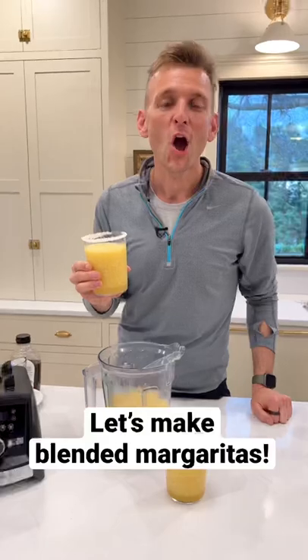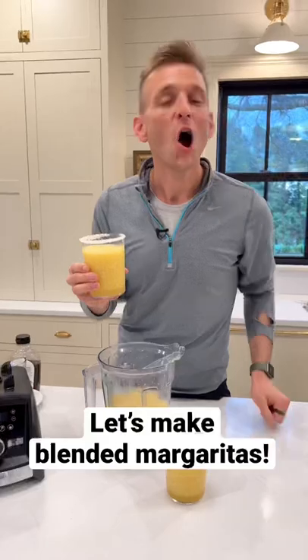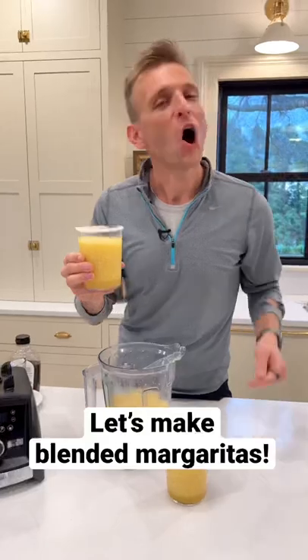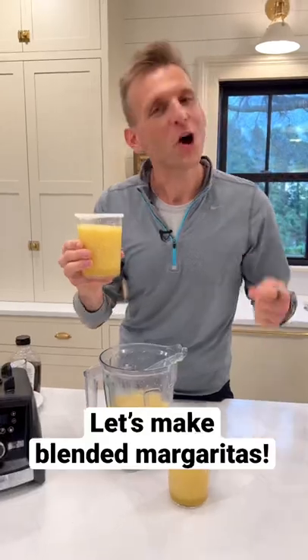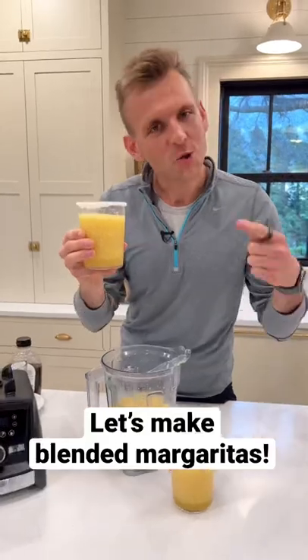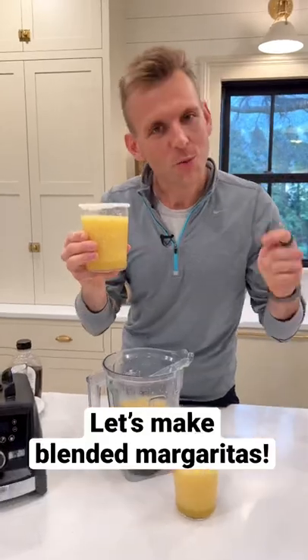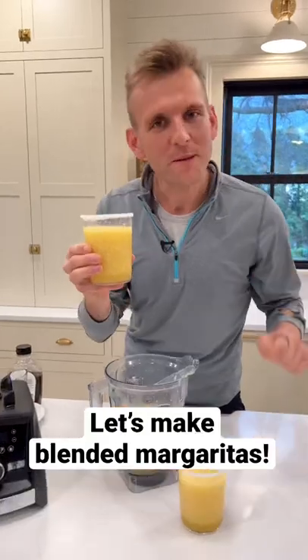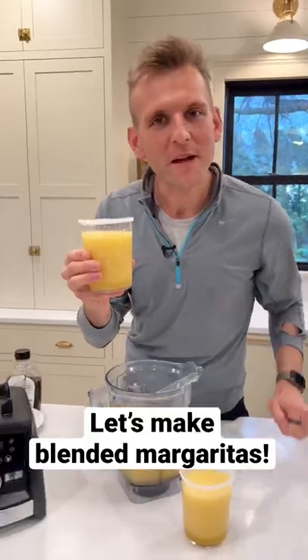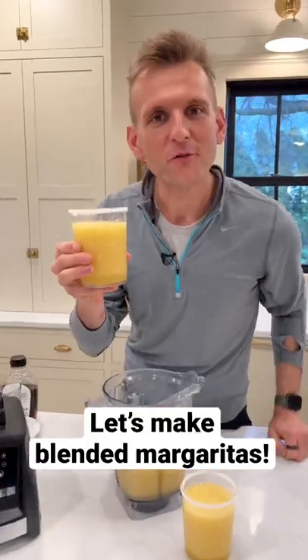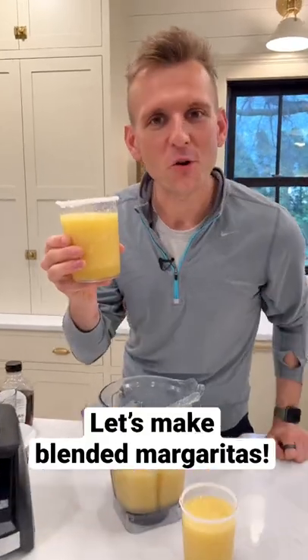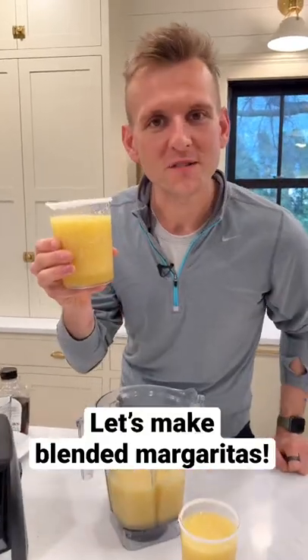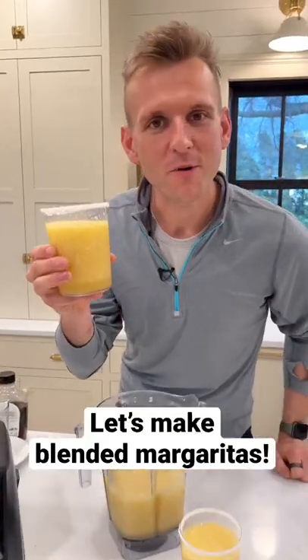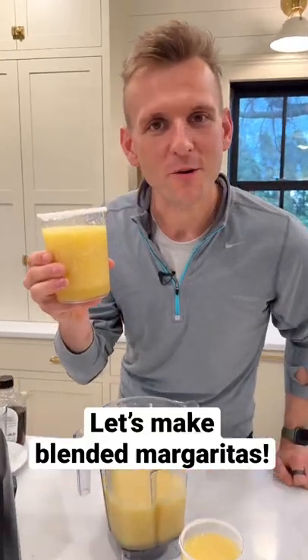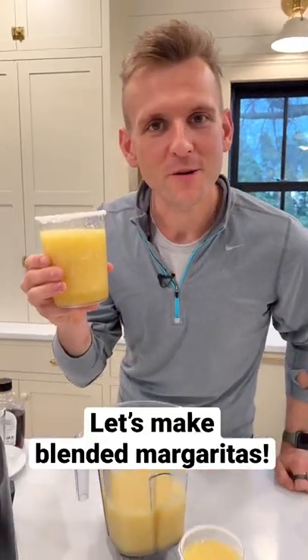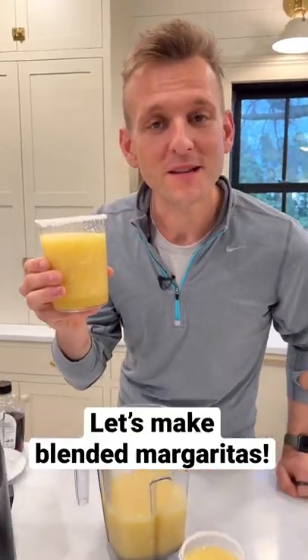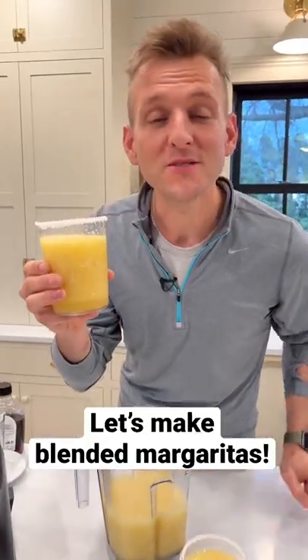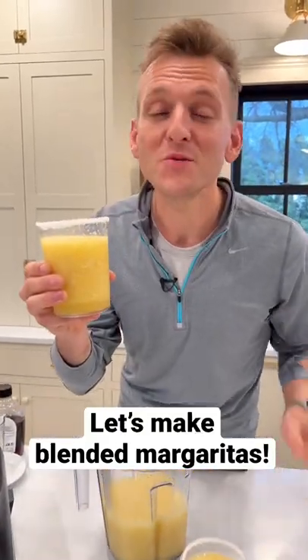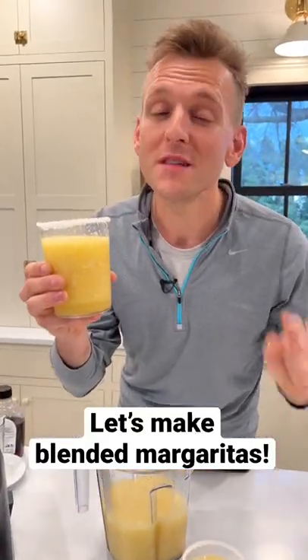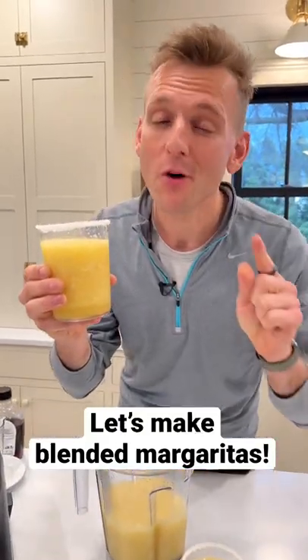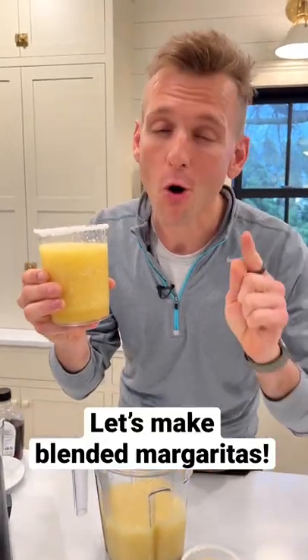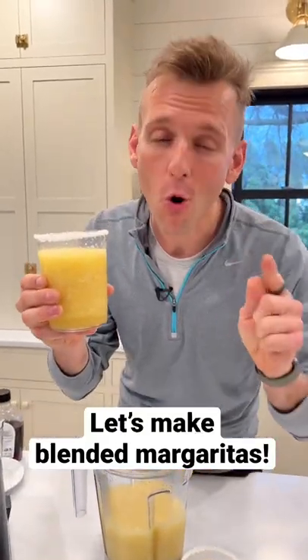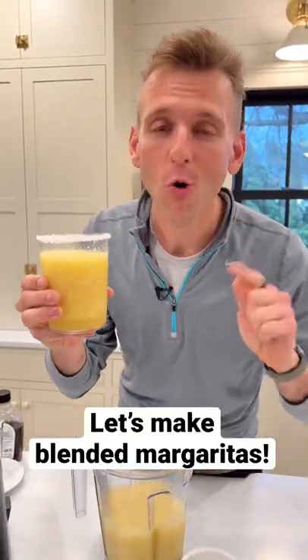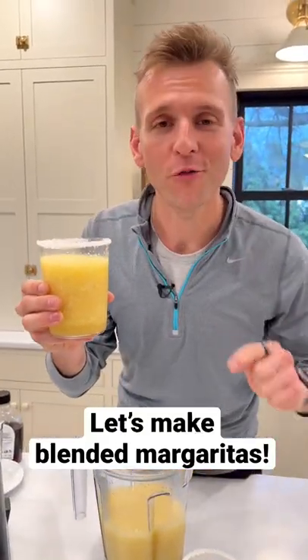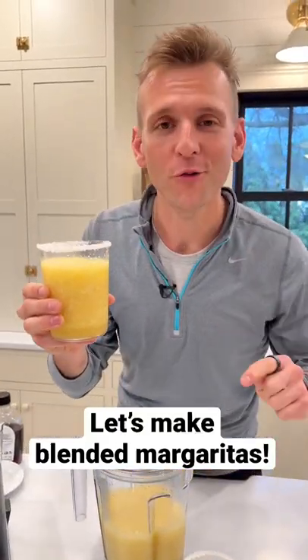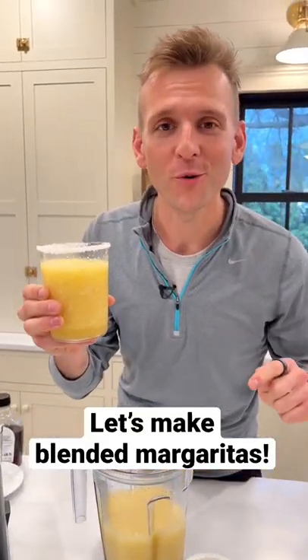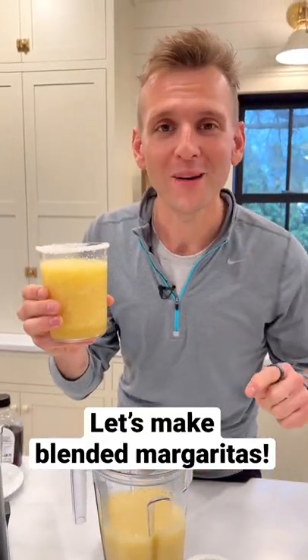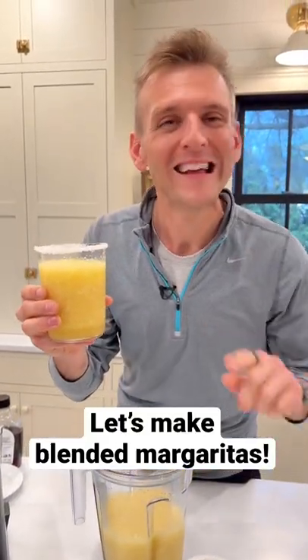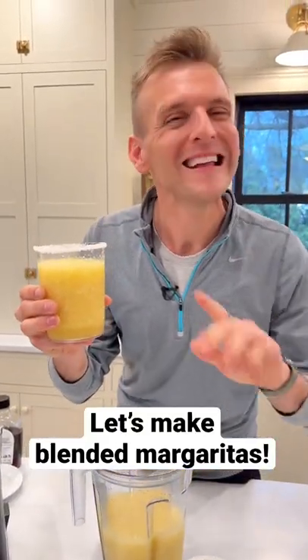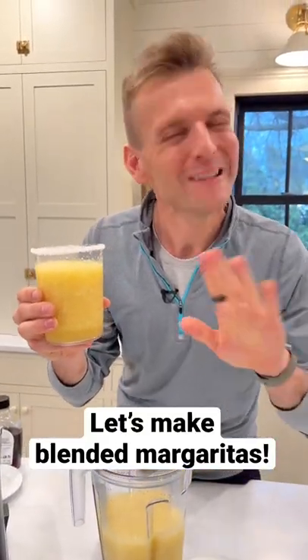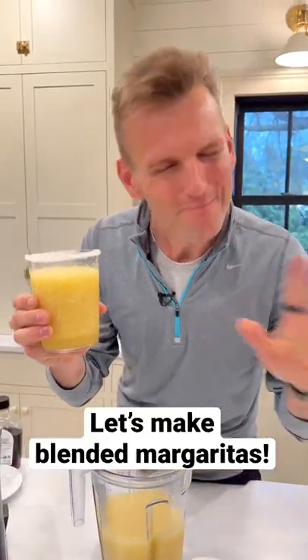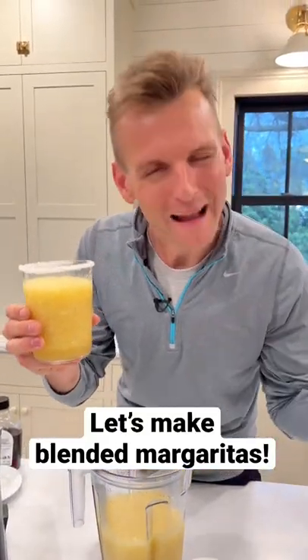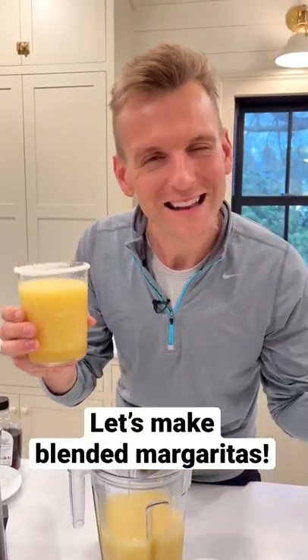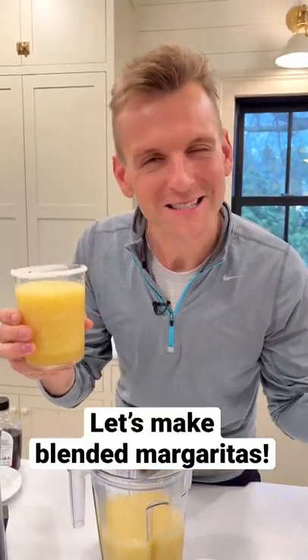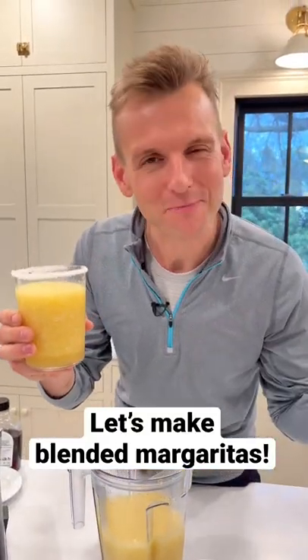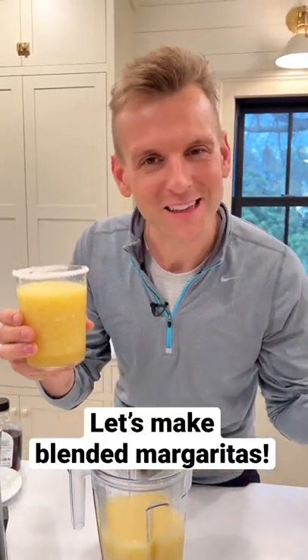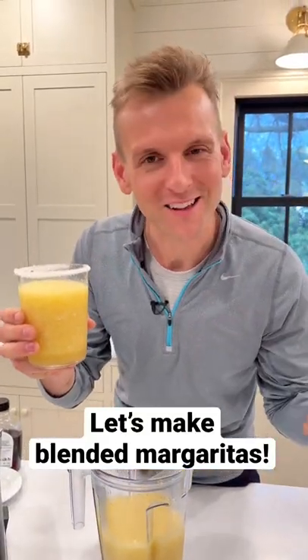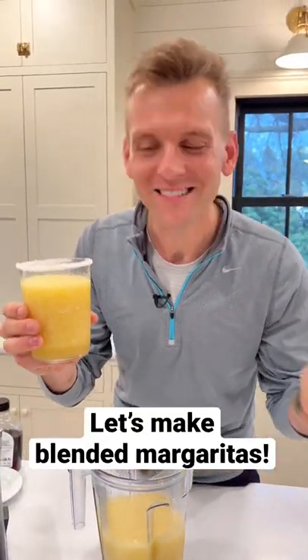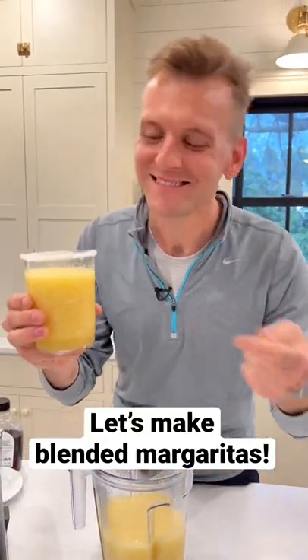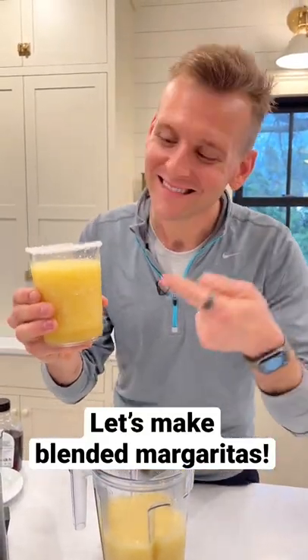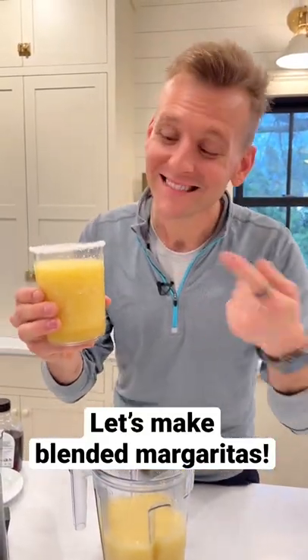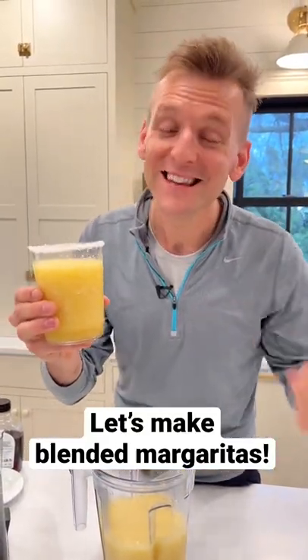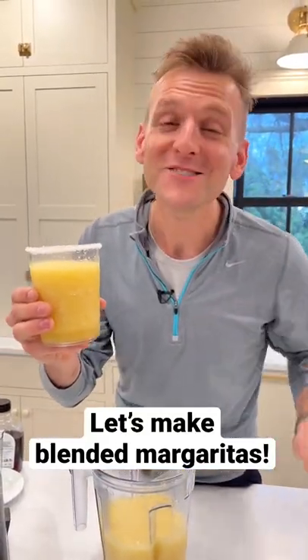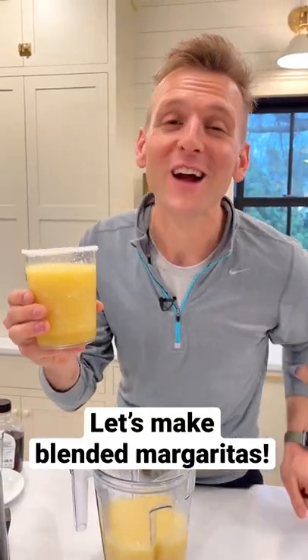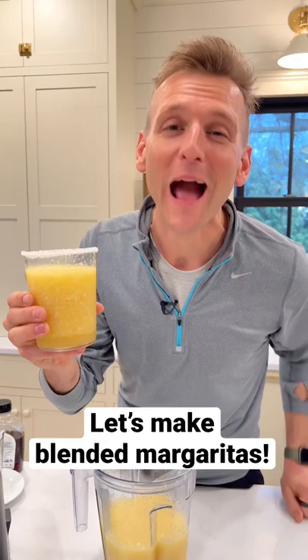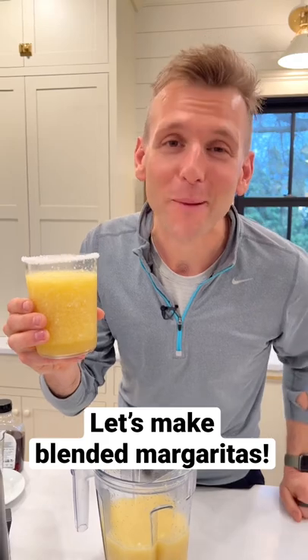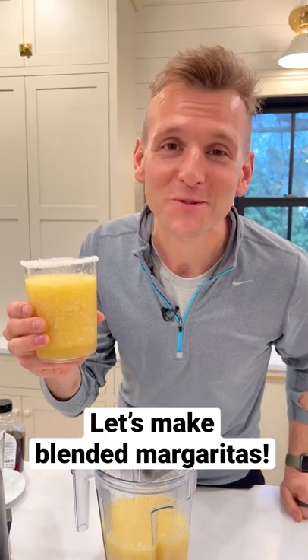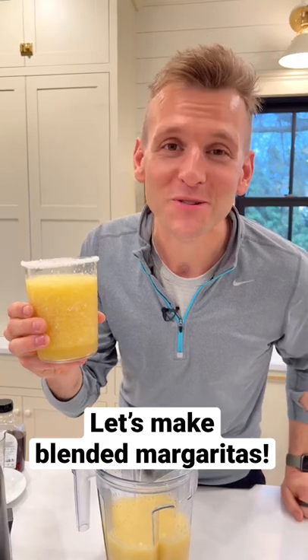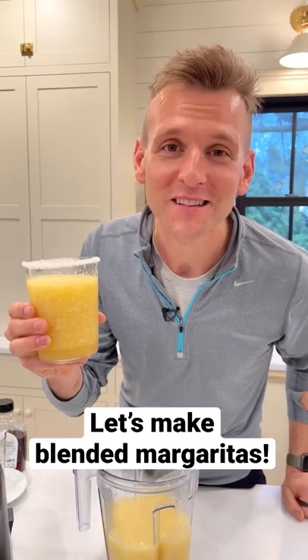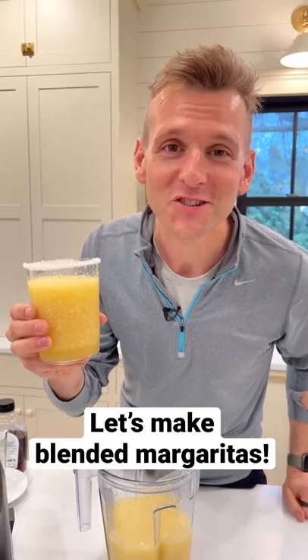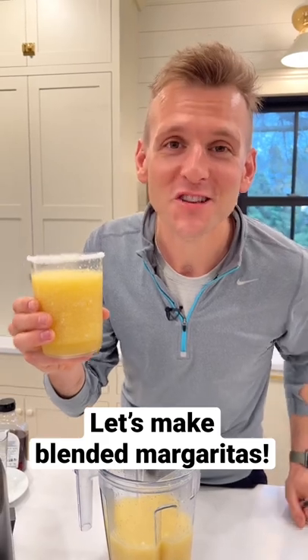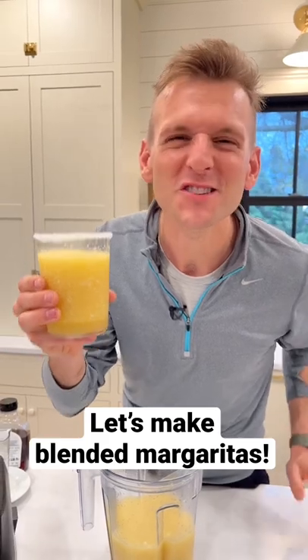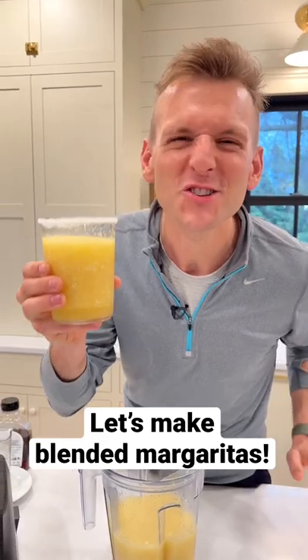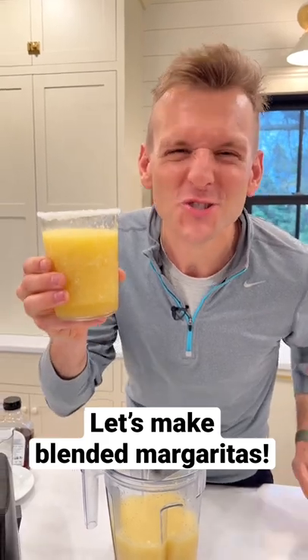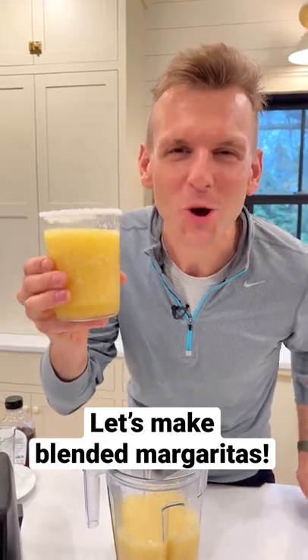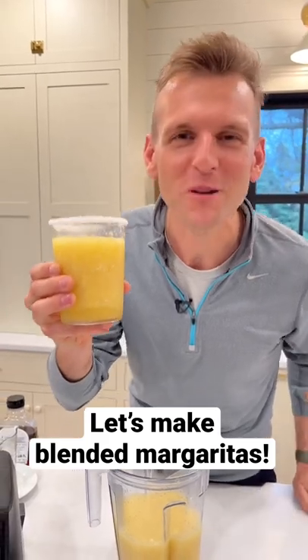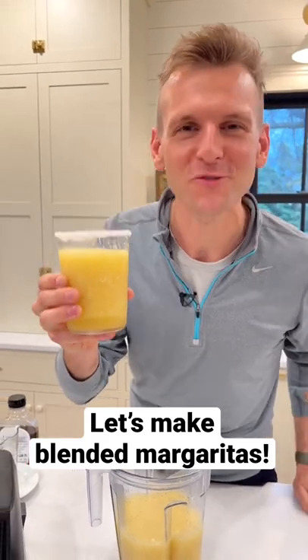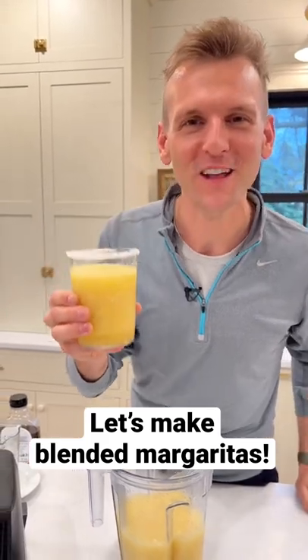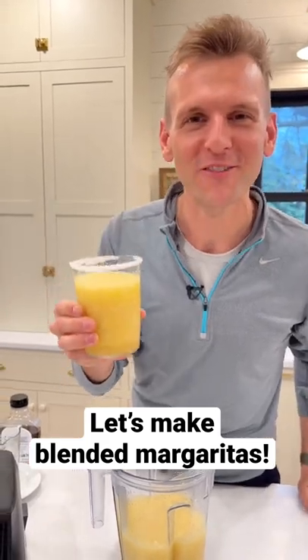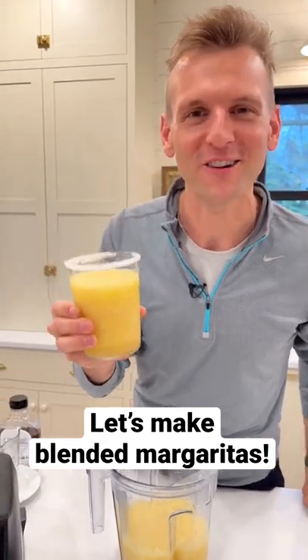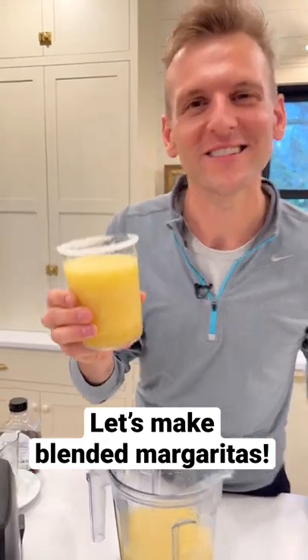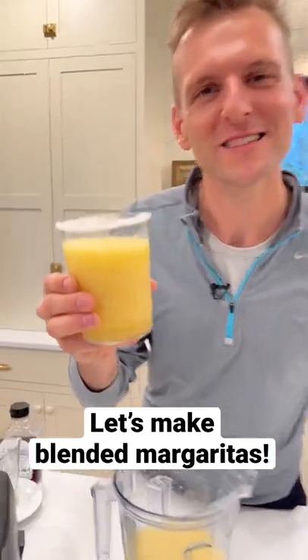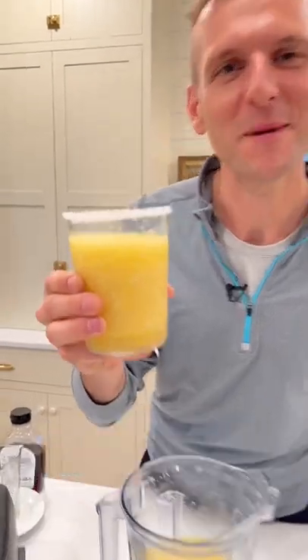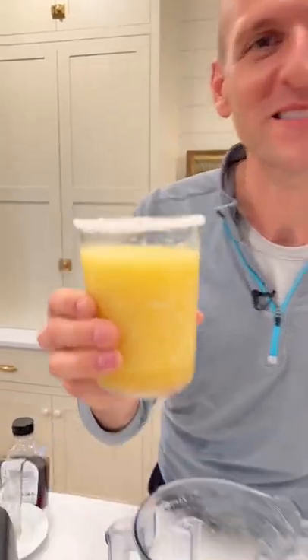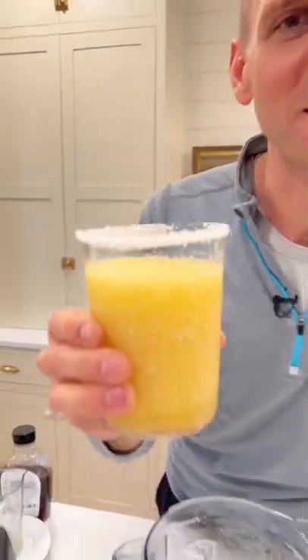Are you ready to make frozen margaritas using the whole fruit — minus the peel? These are absolutely delicious, so much flavor. Let's make some.